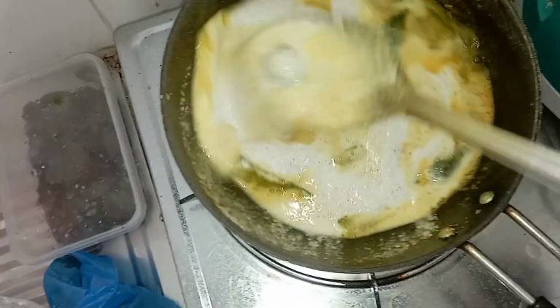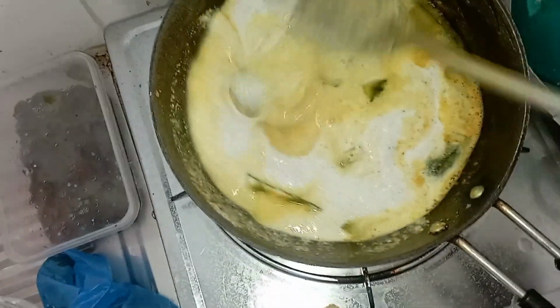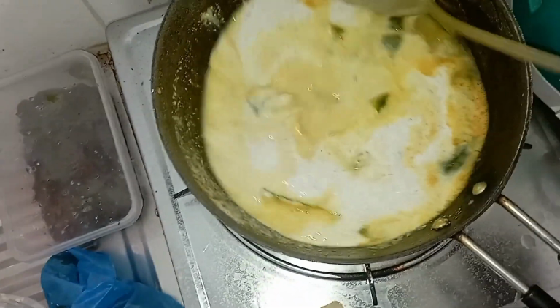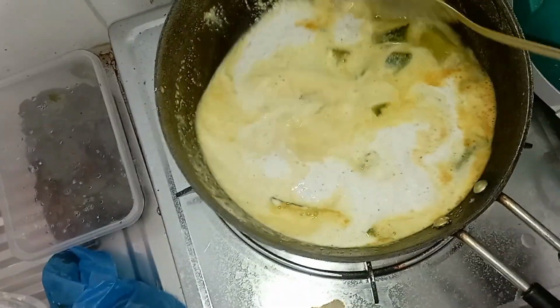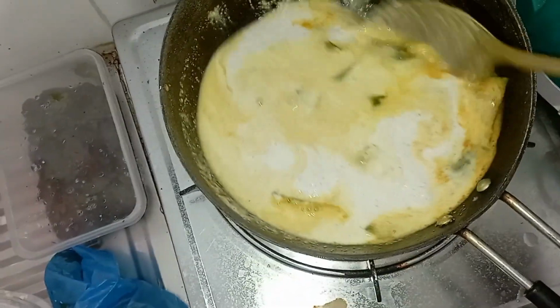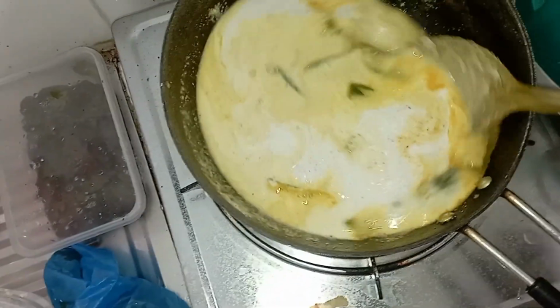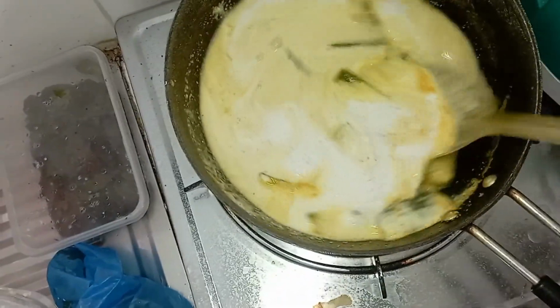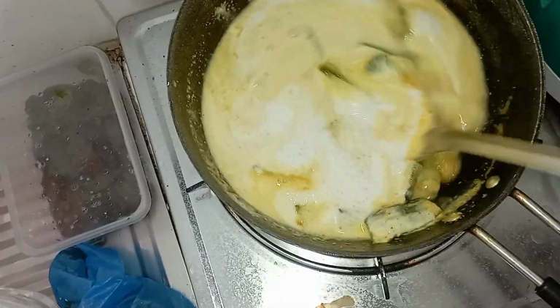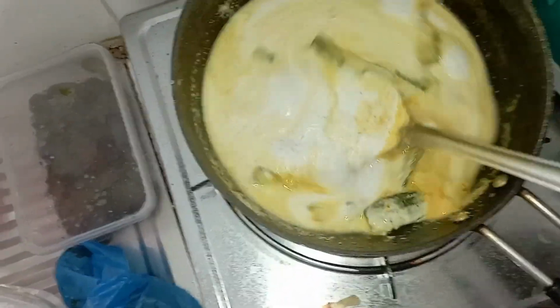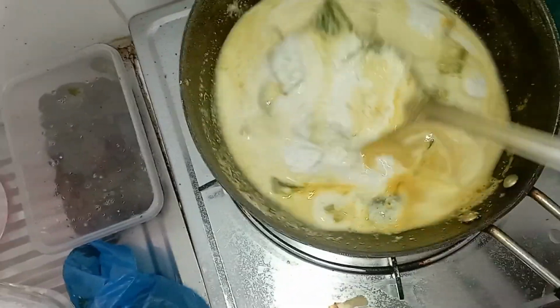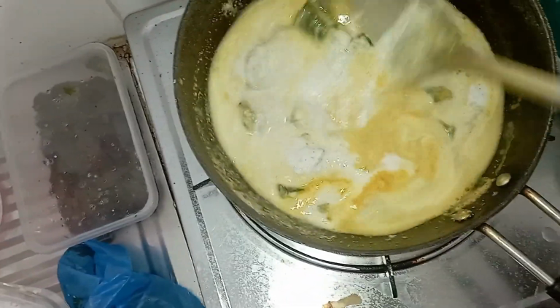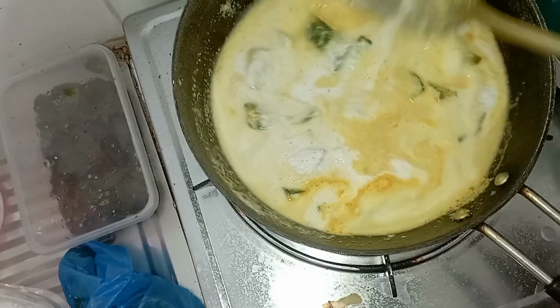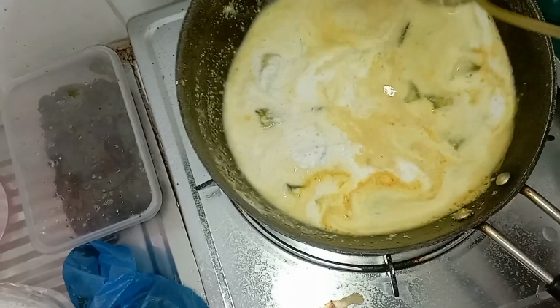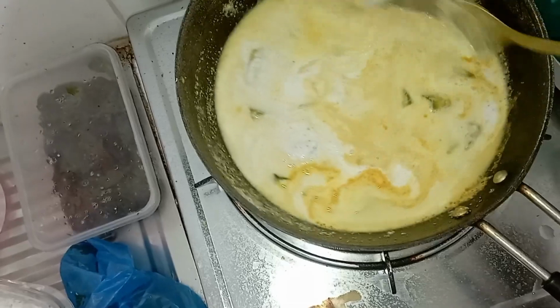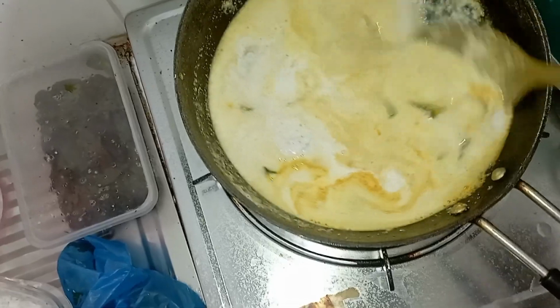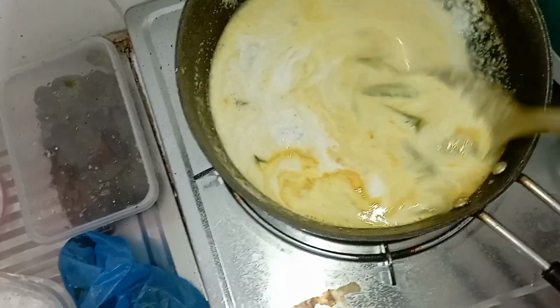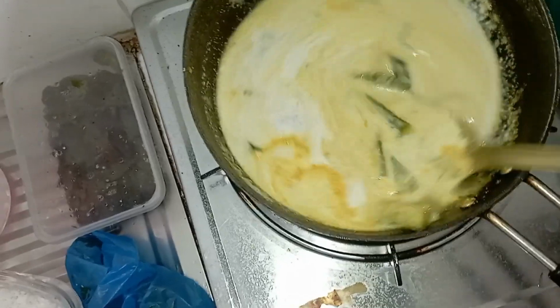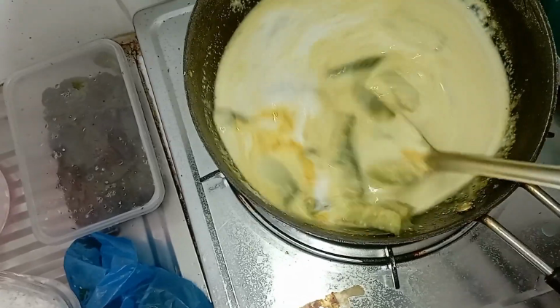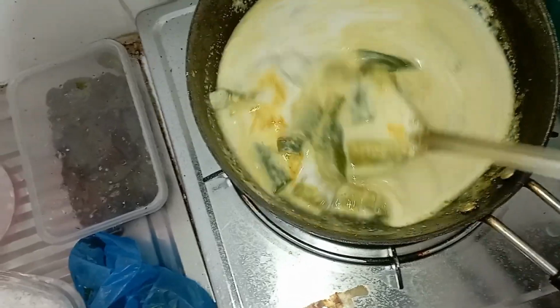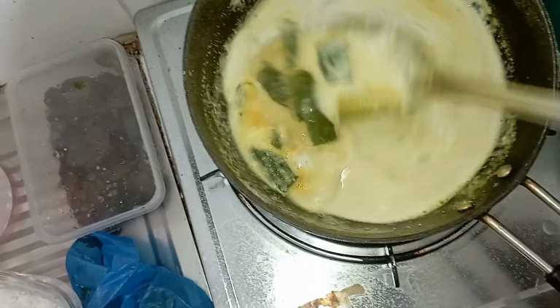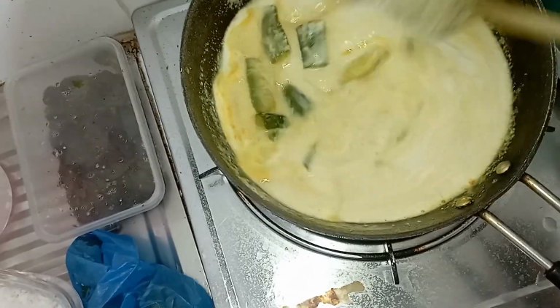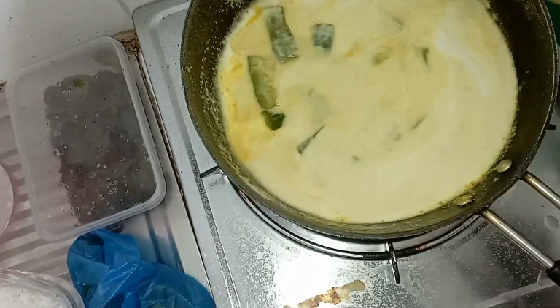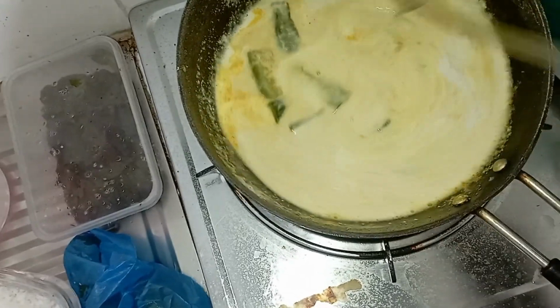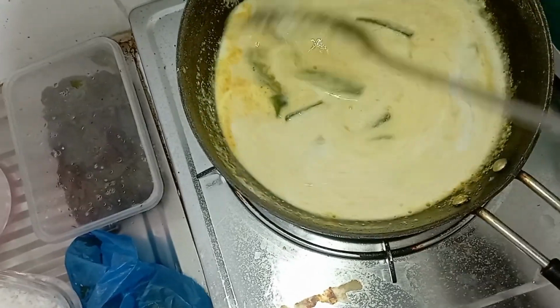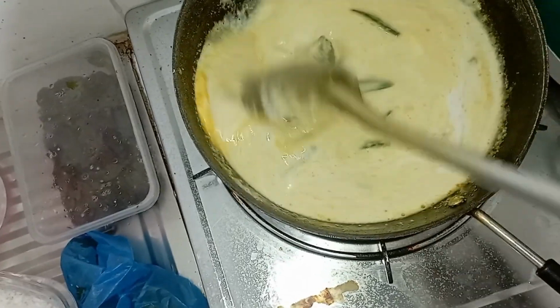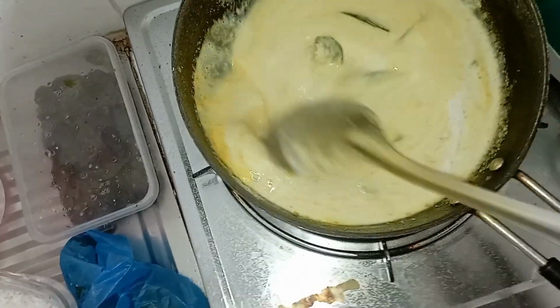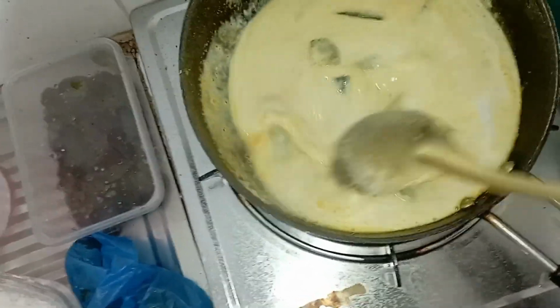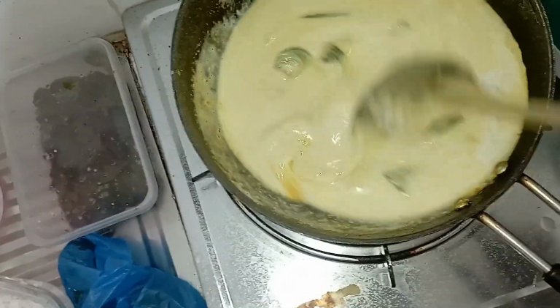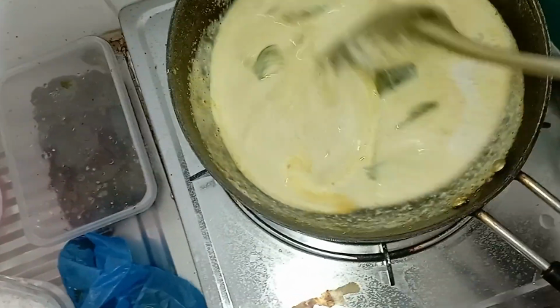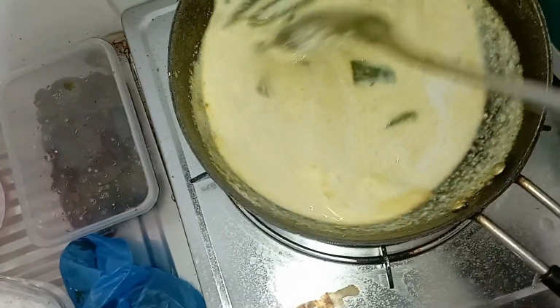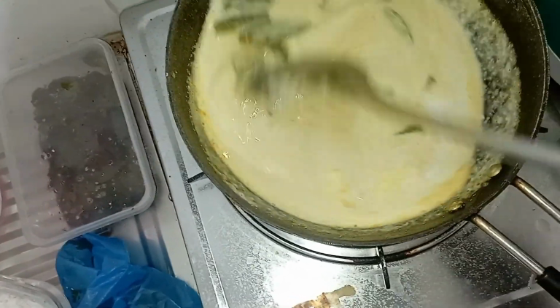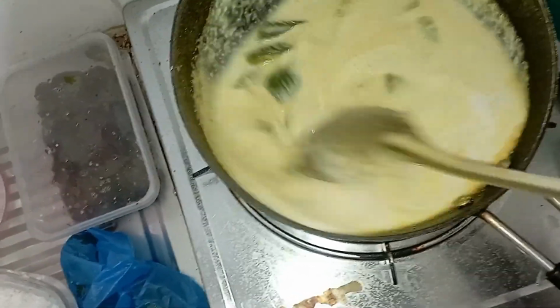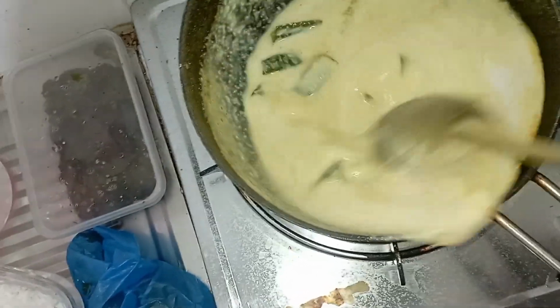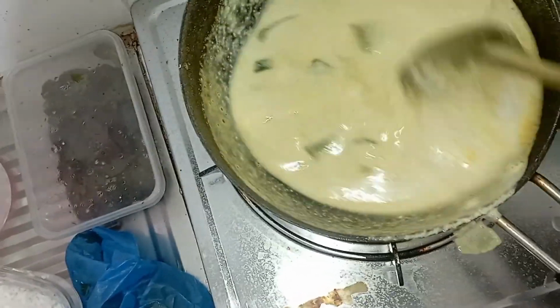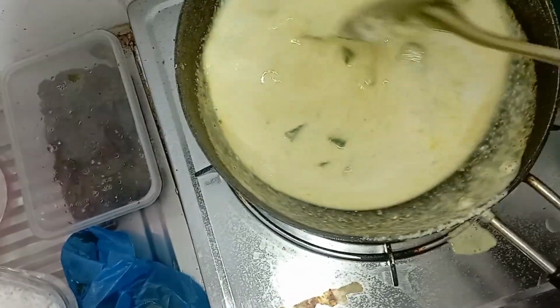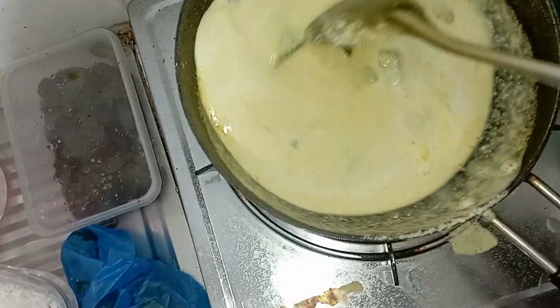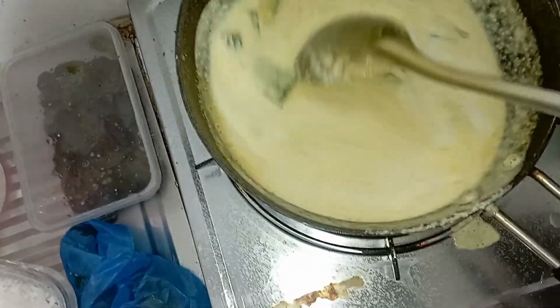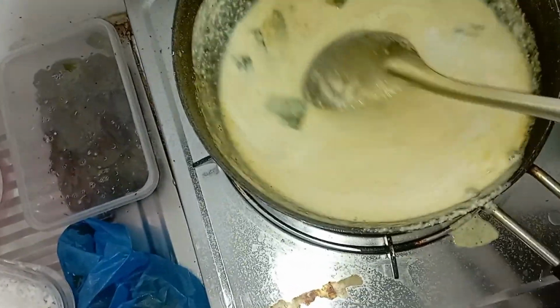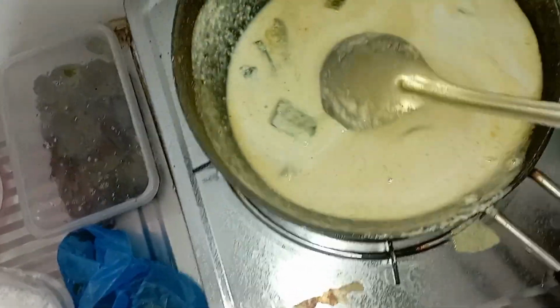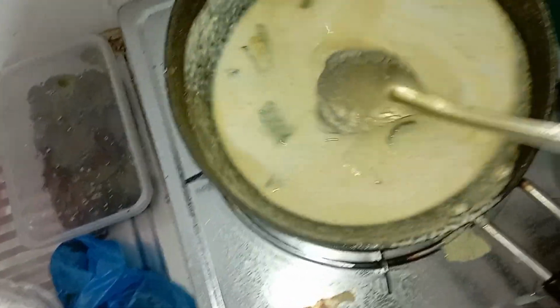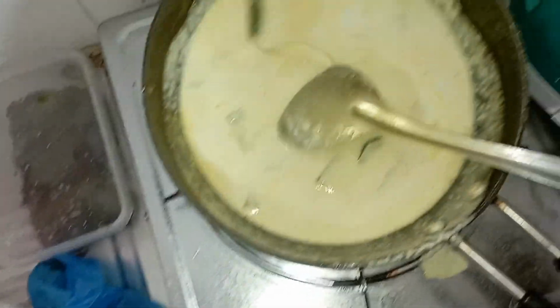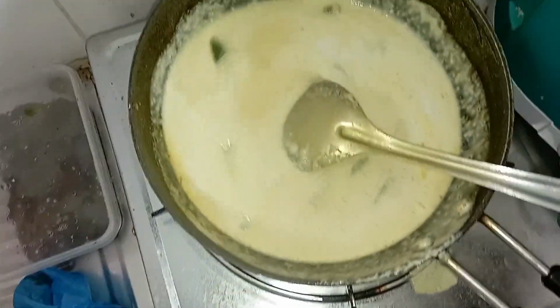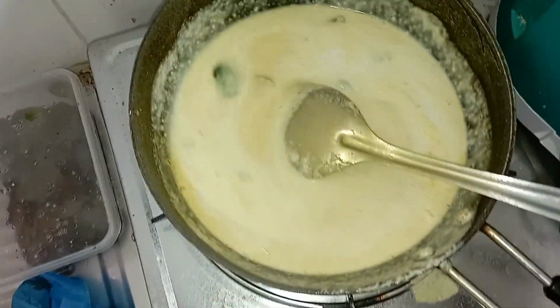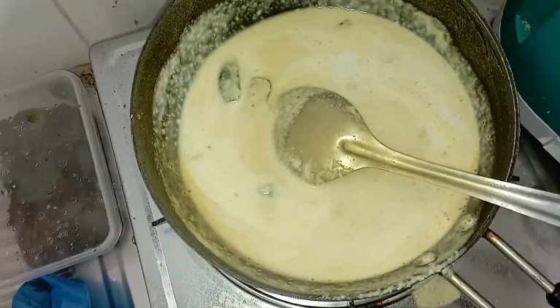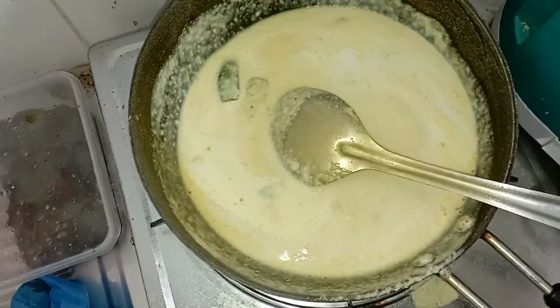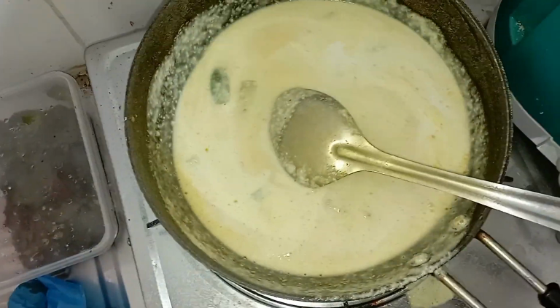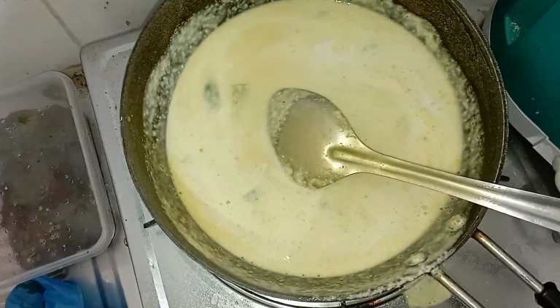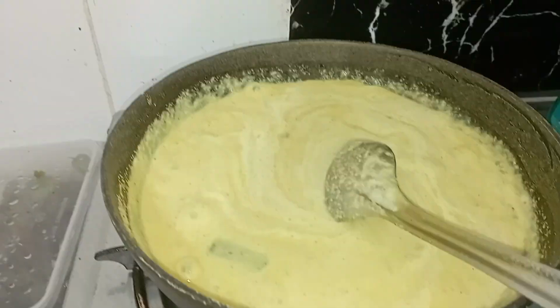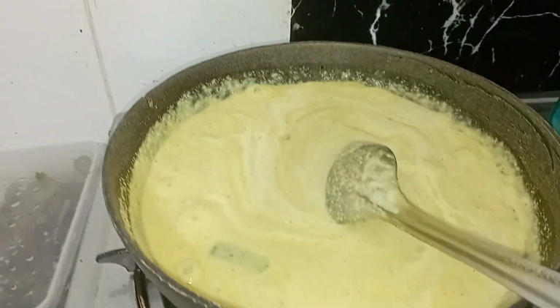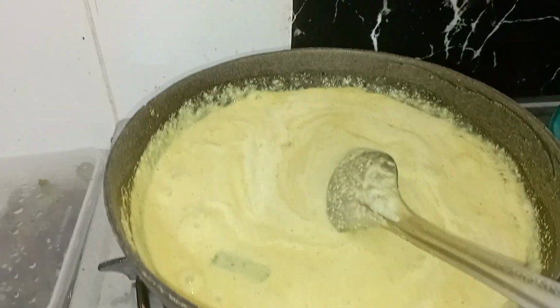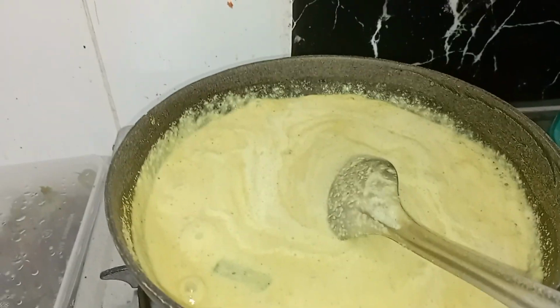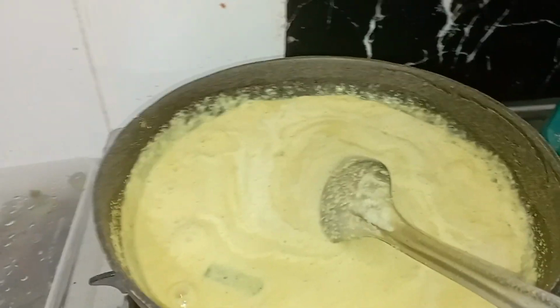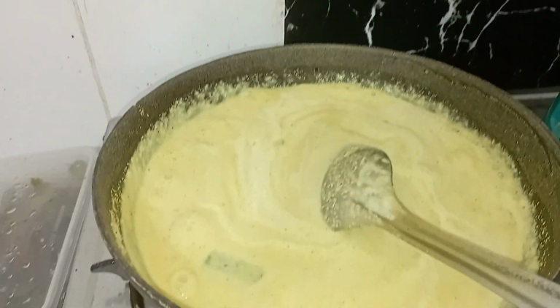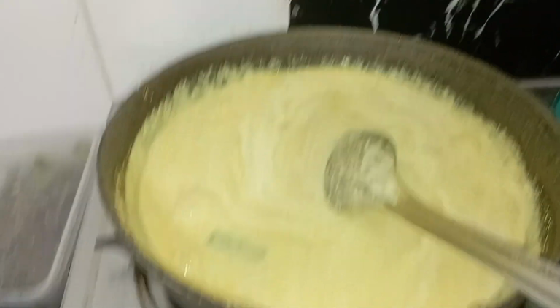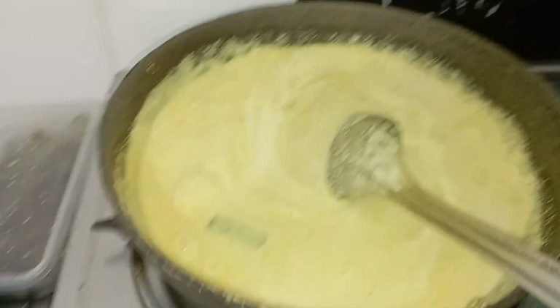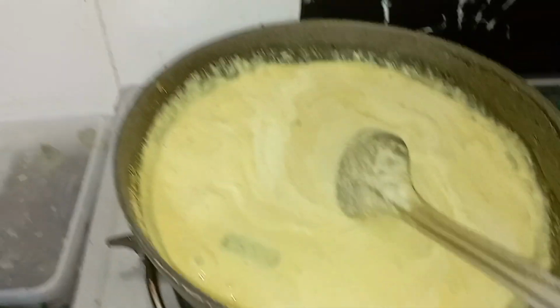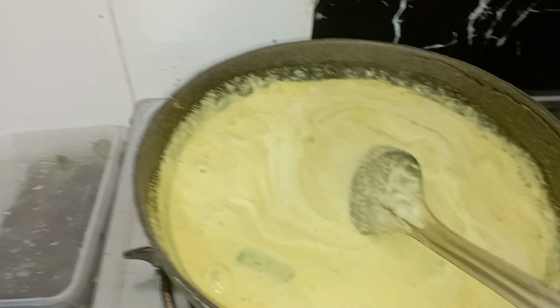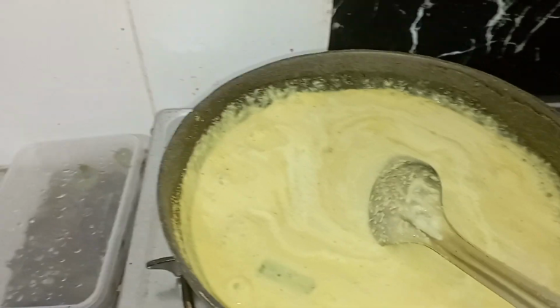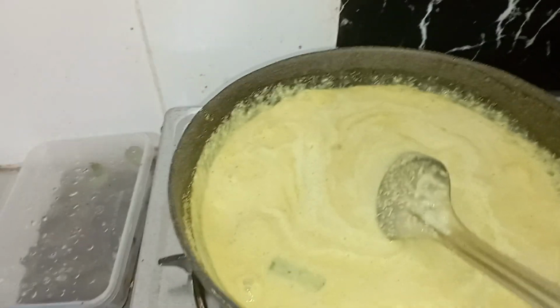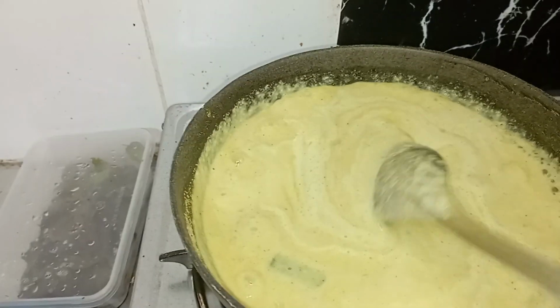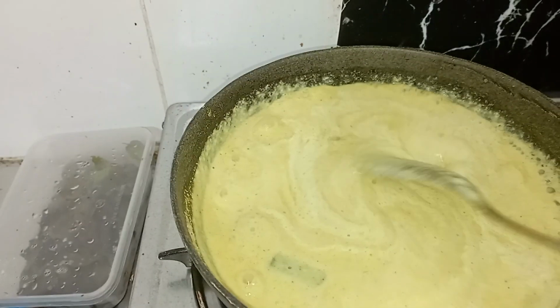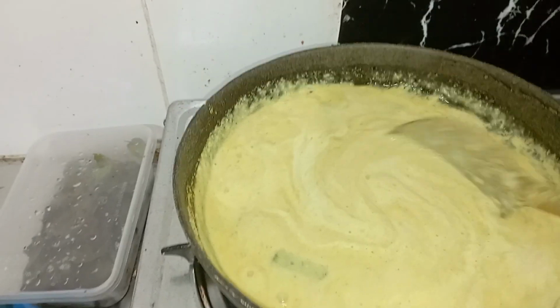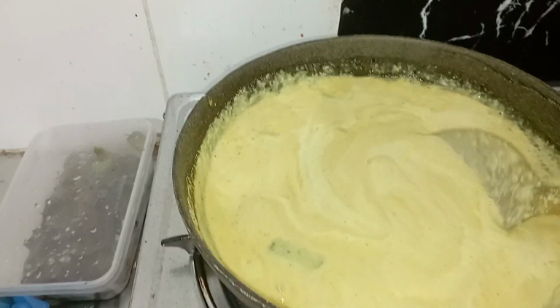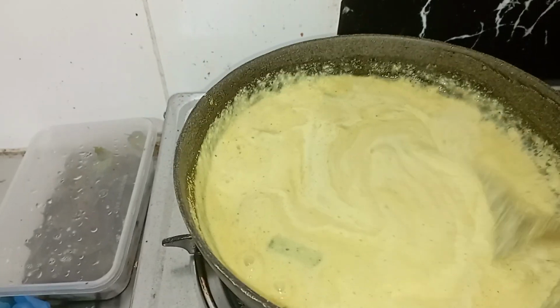Let's boil it down. We're boiling it and making sure it doesn't stick to the pan.